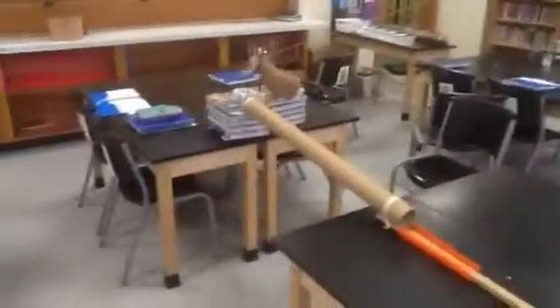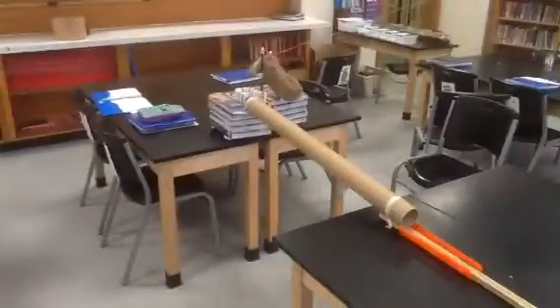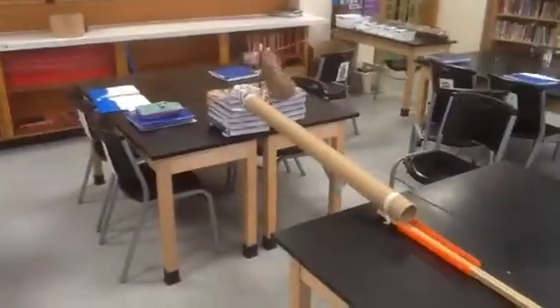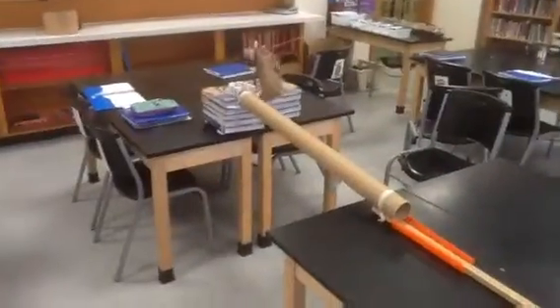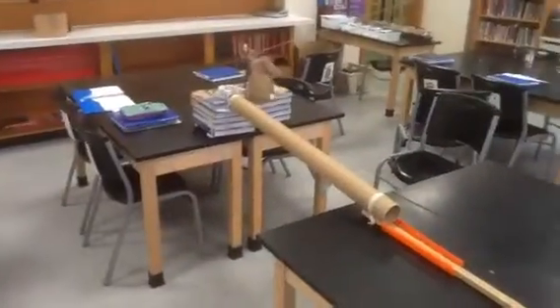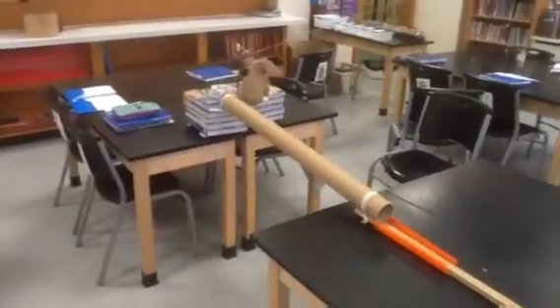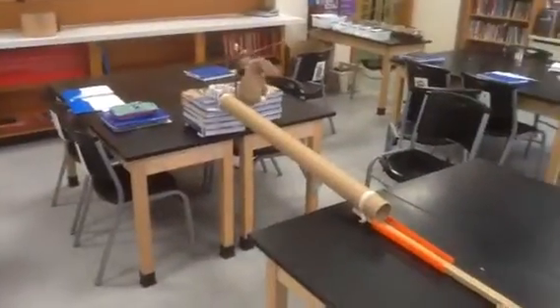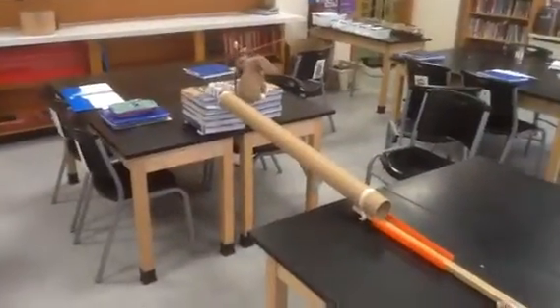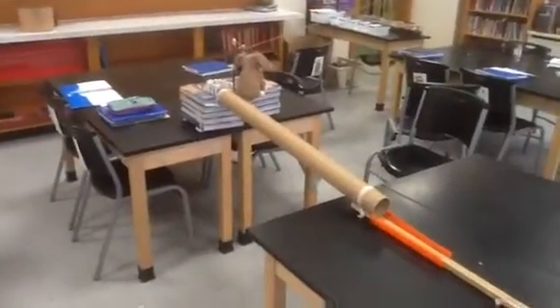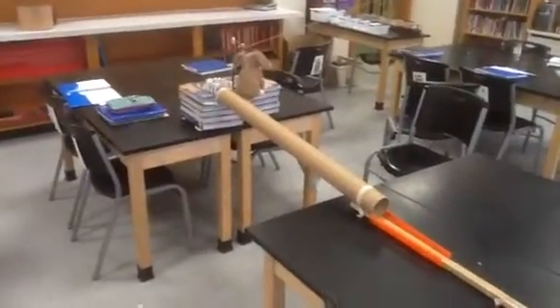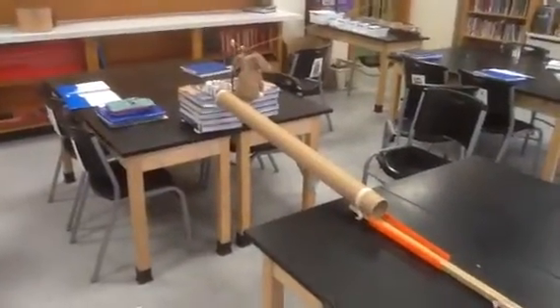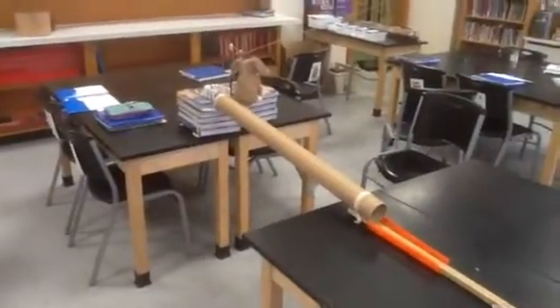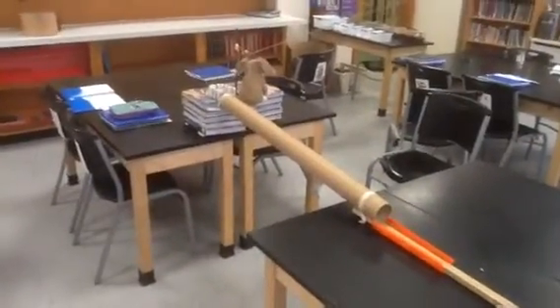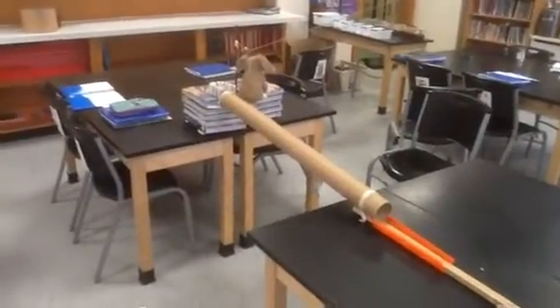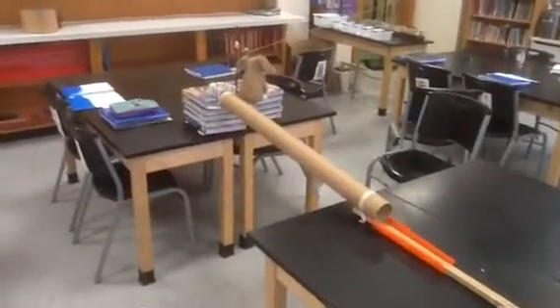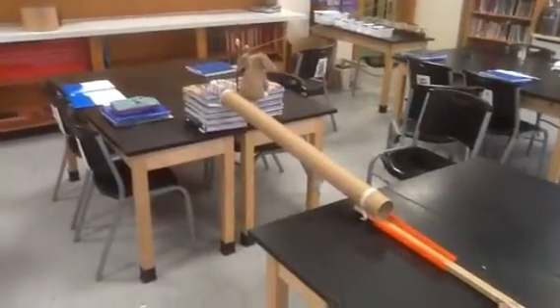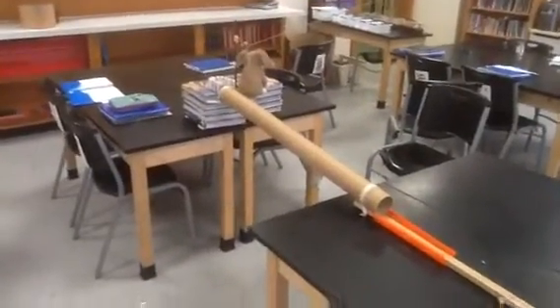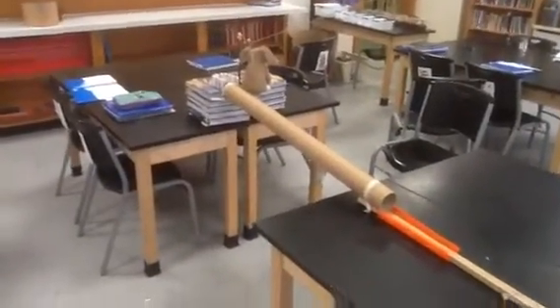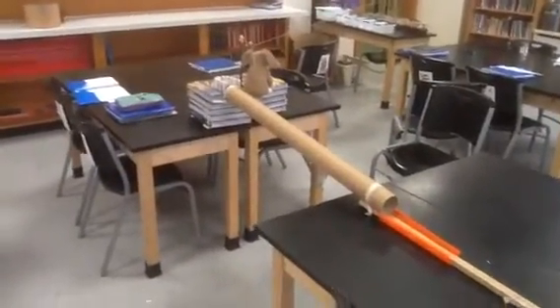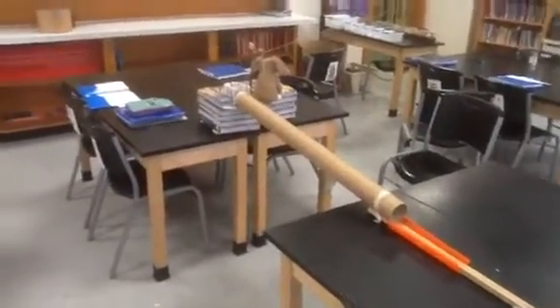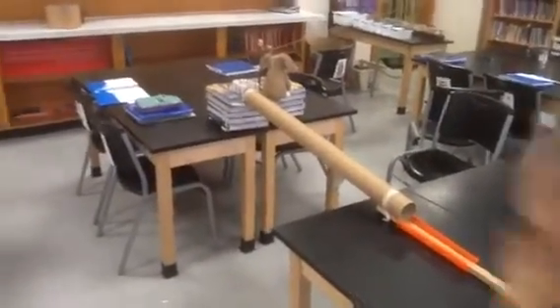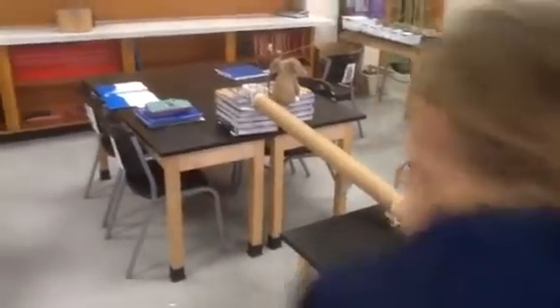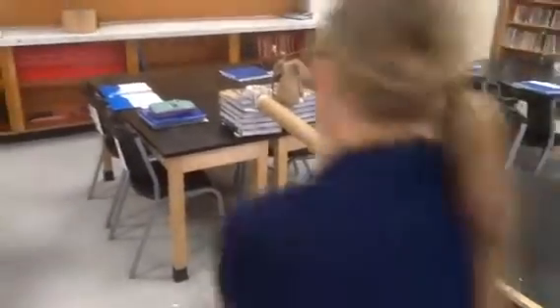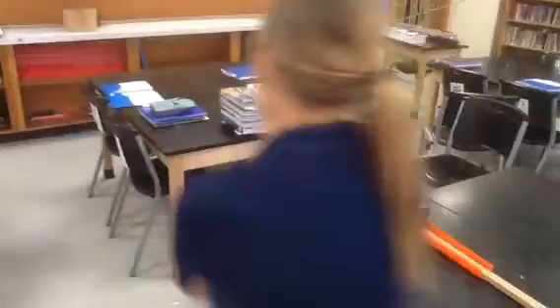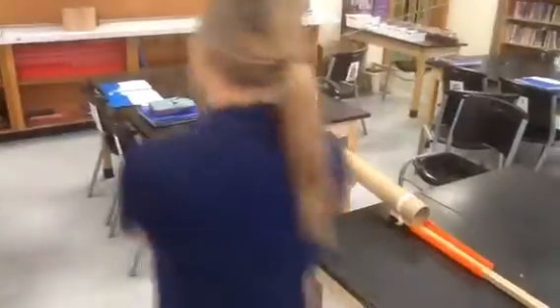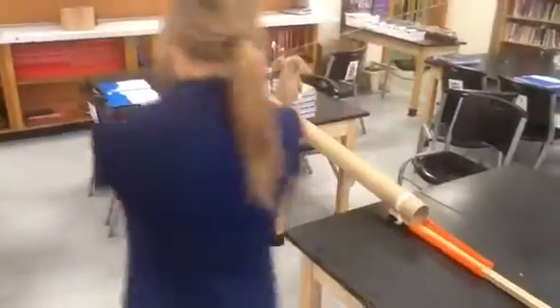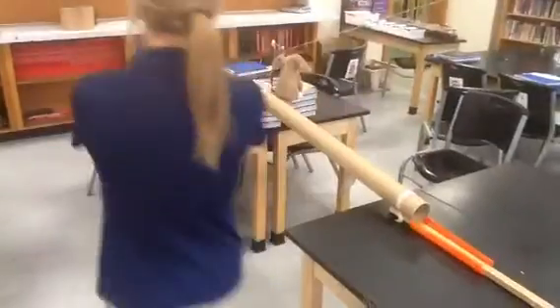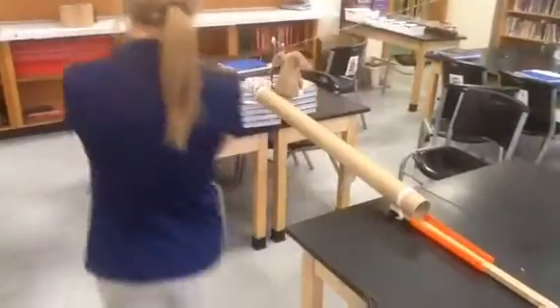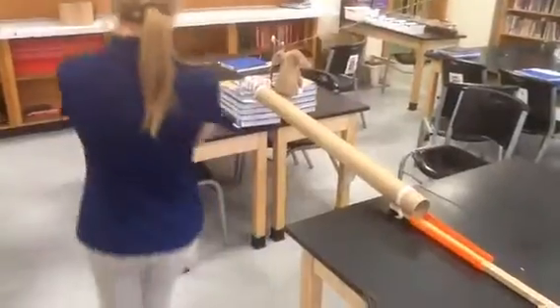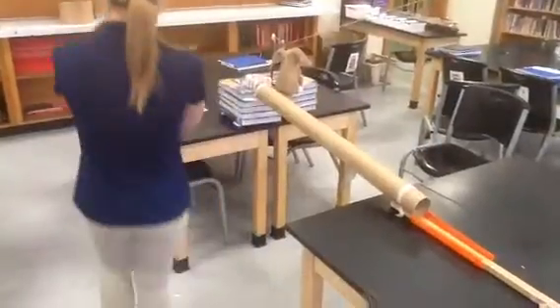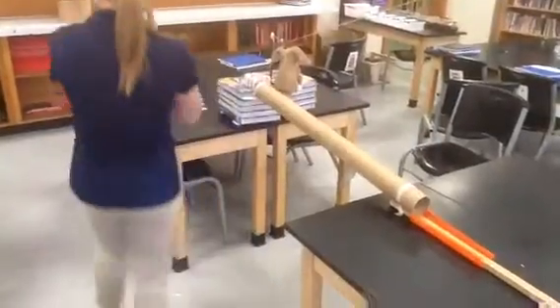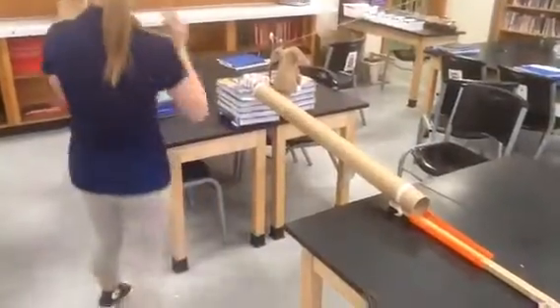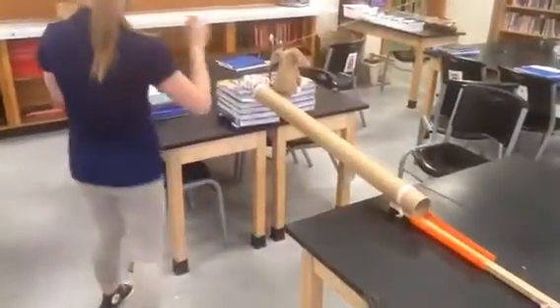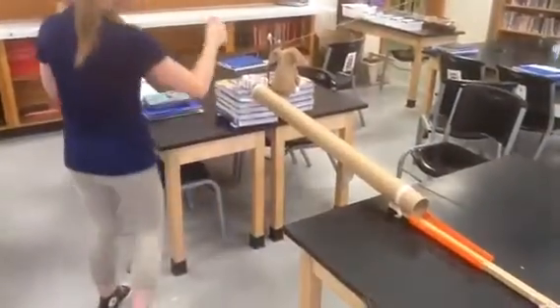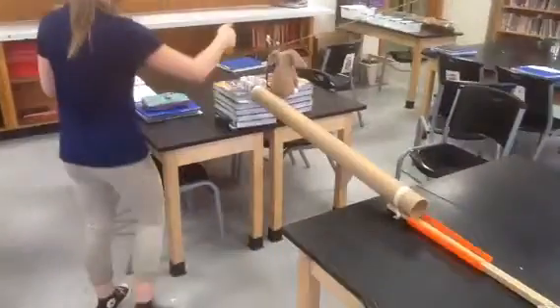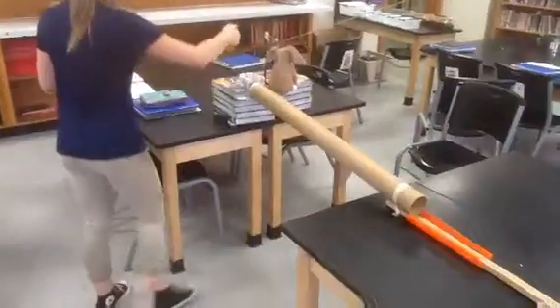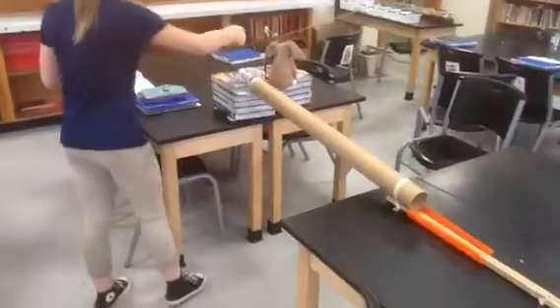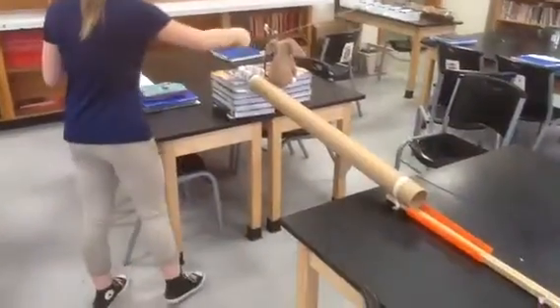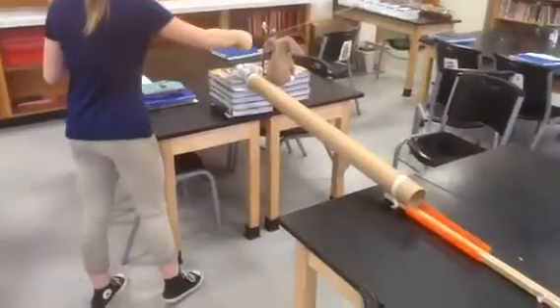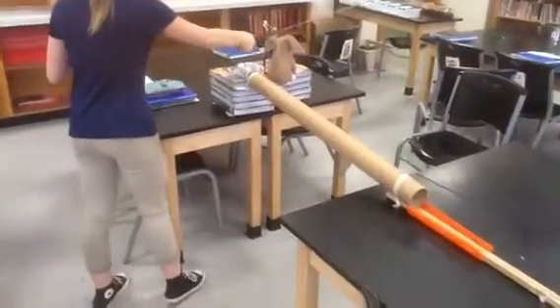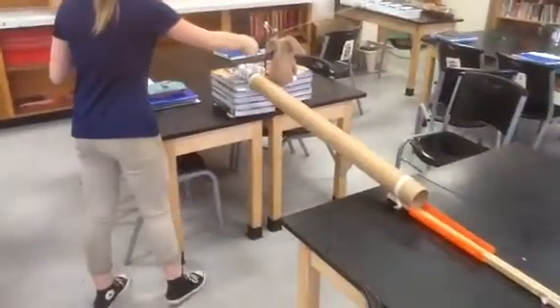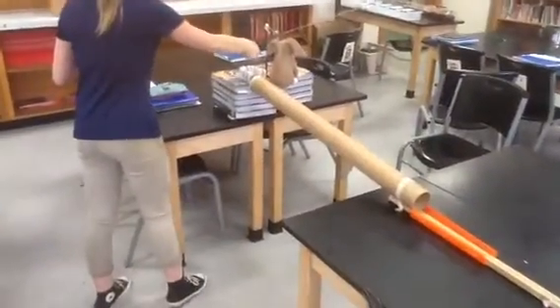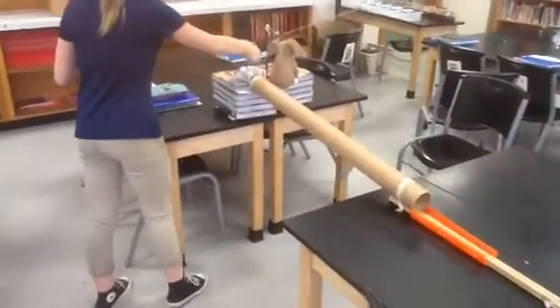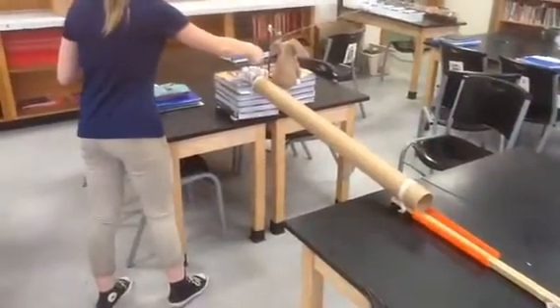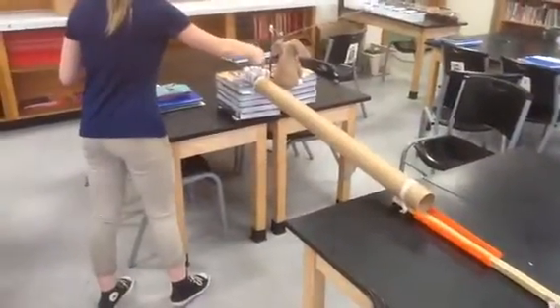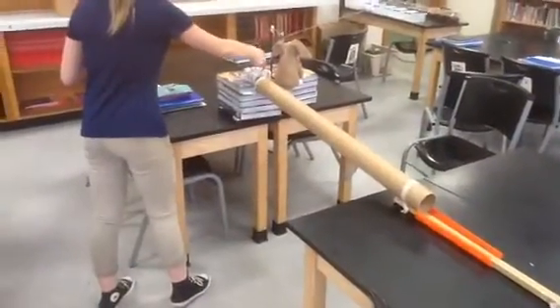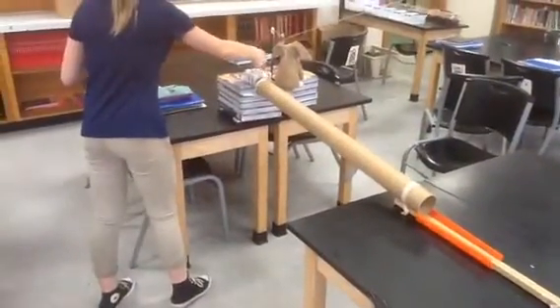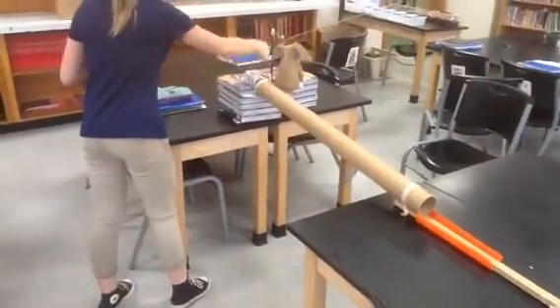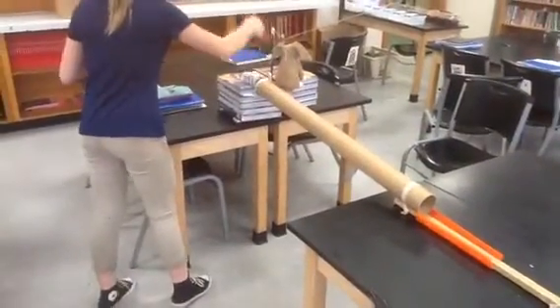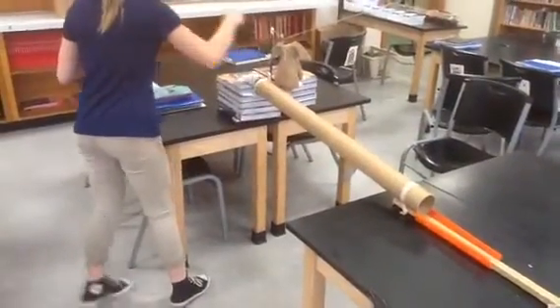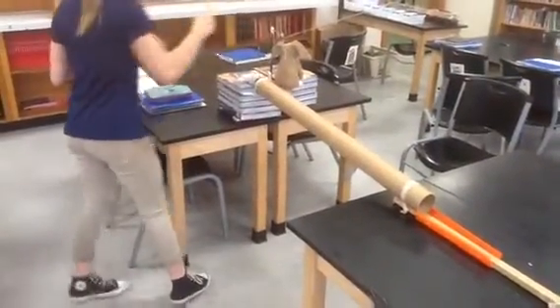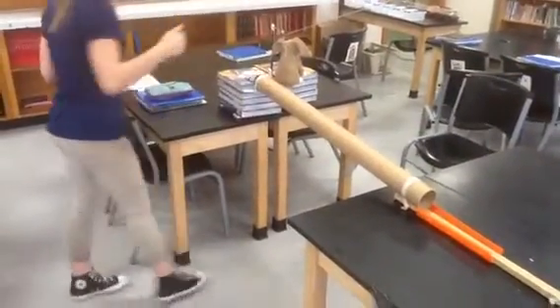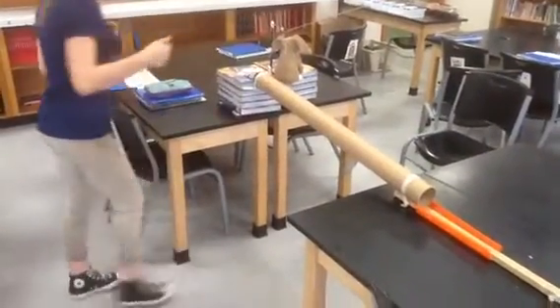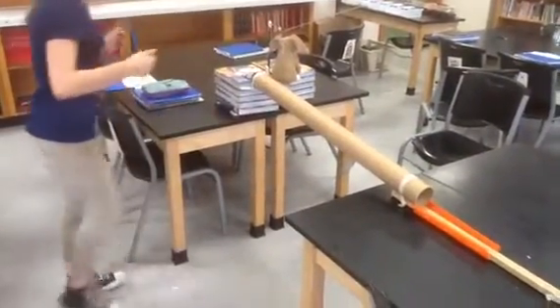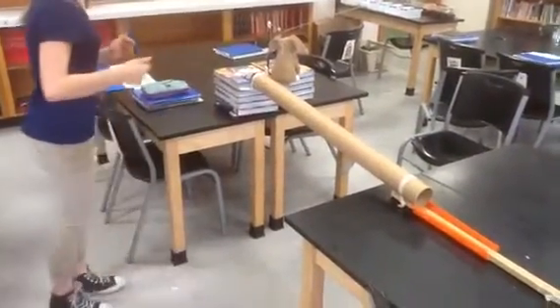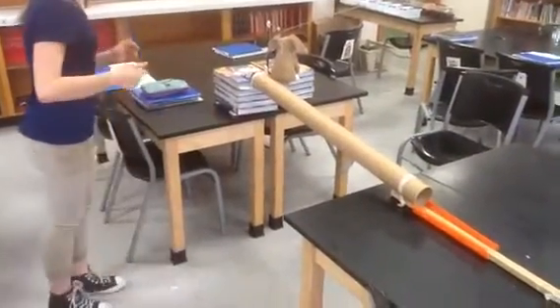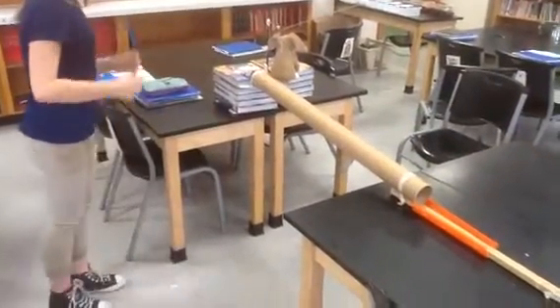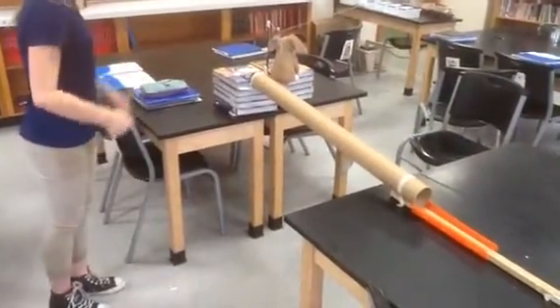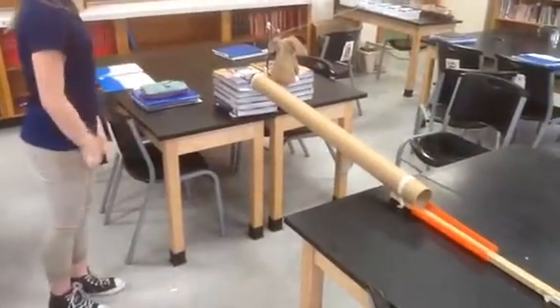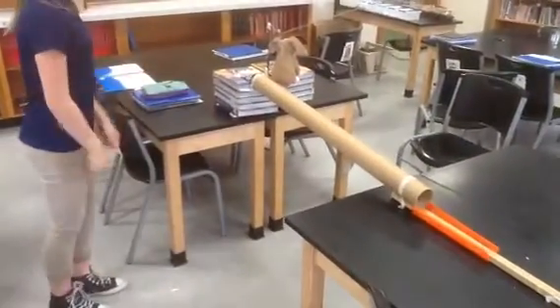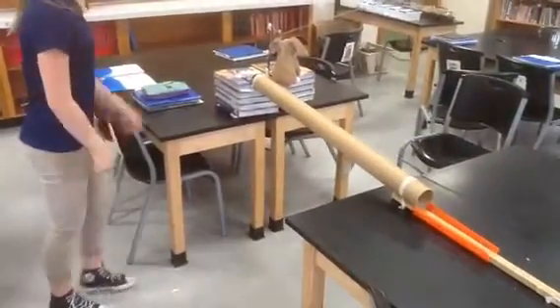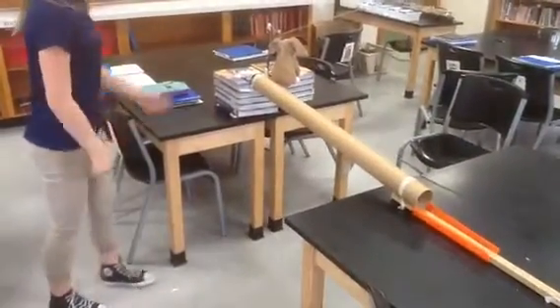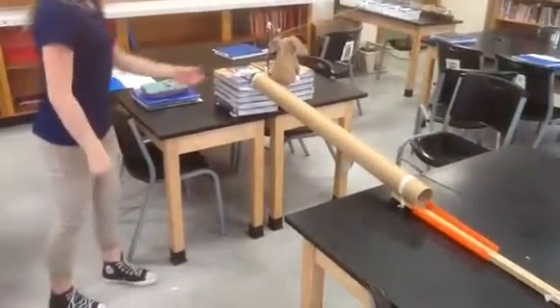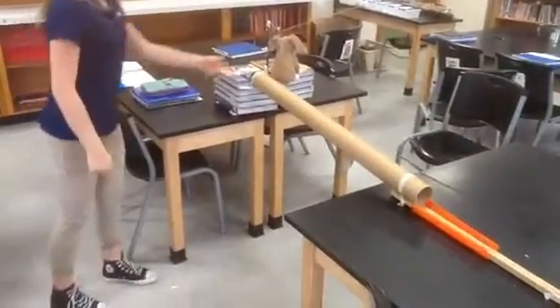Oh! Oh no! It's okay! Don't worry about it. Oh! Oh!